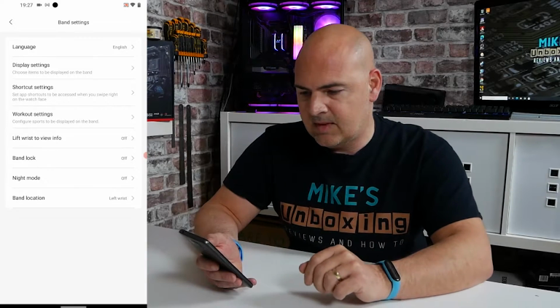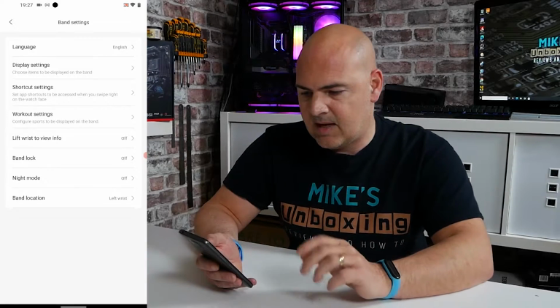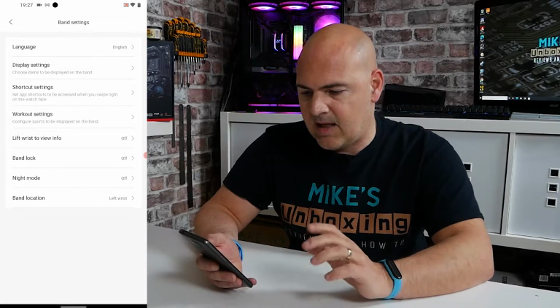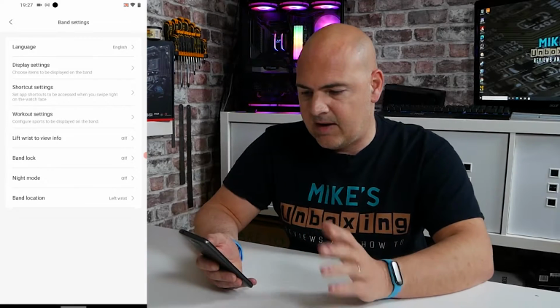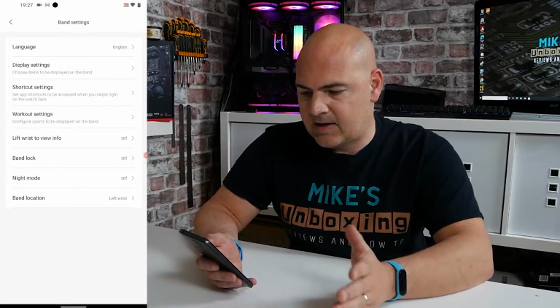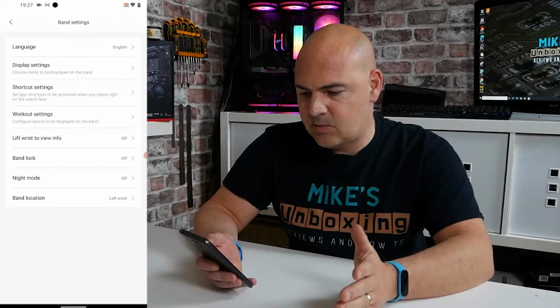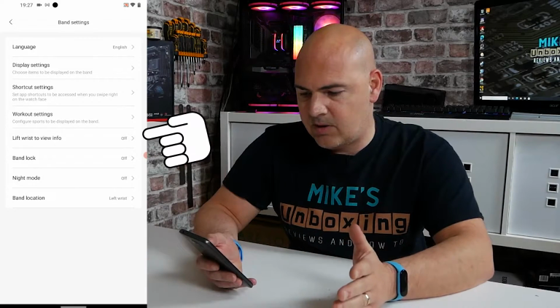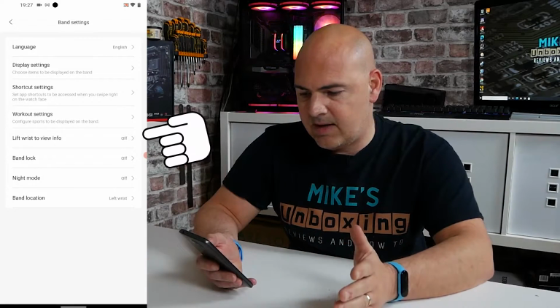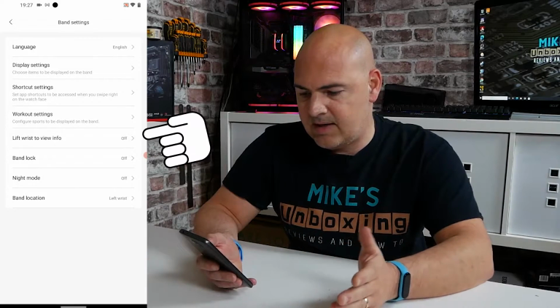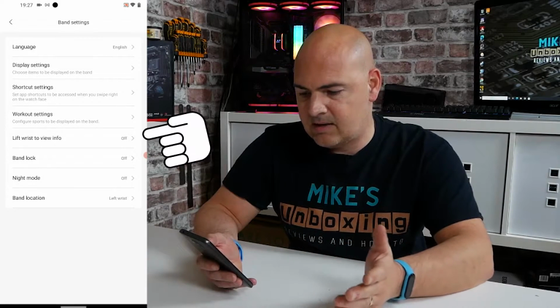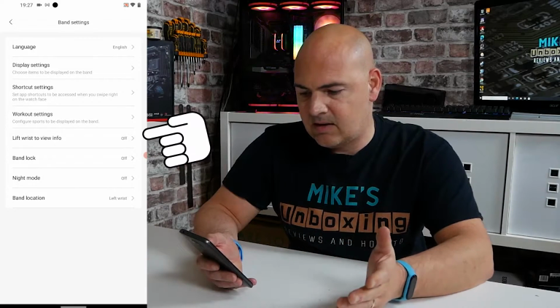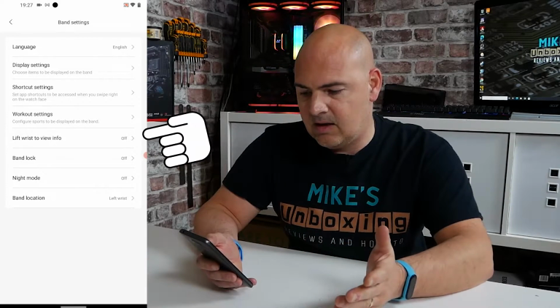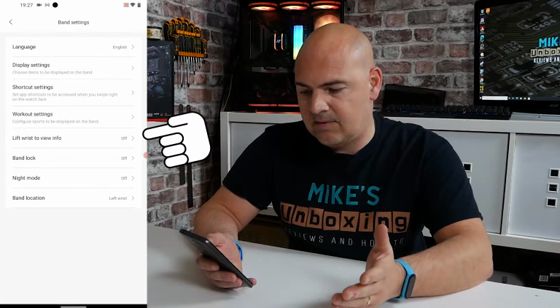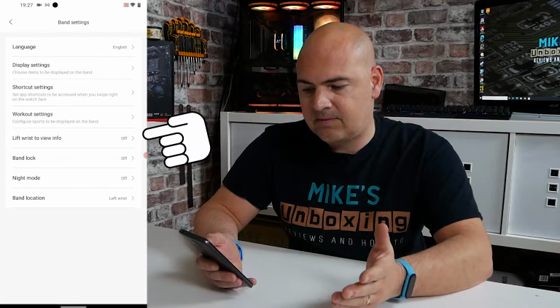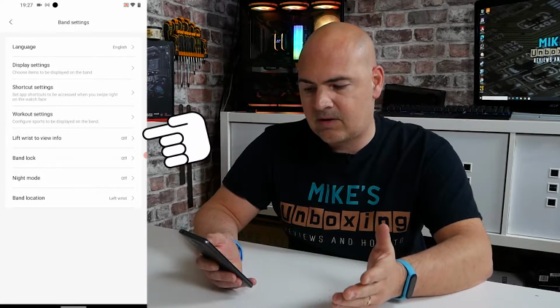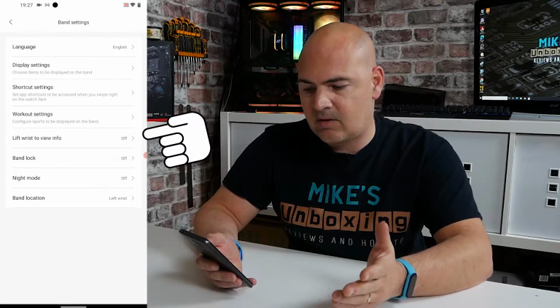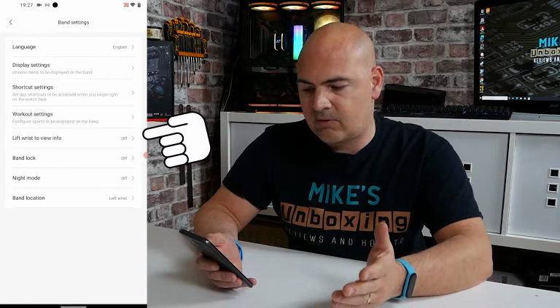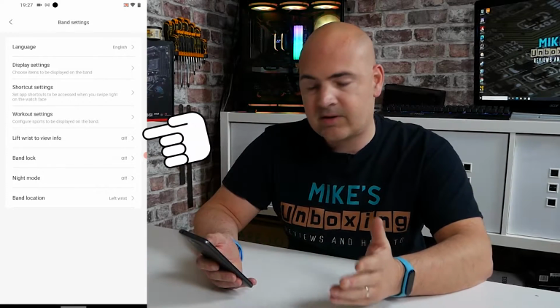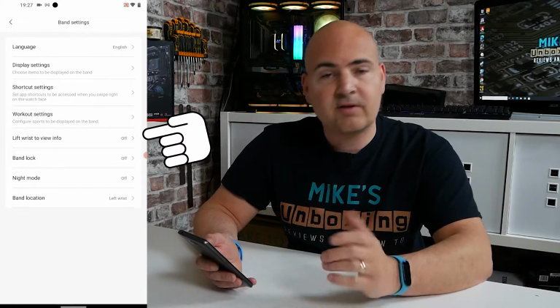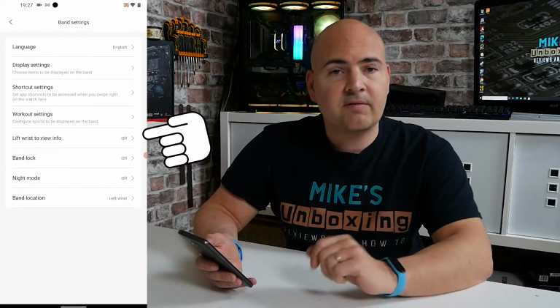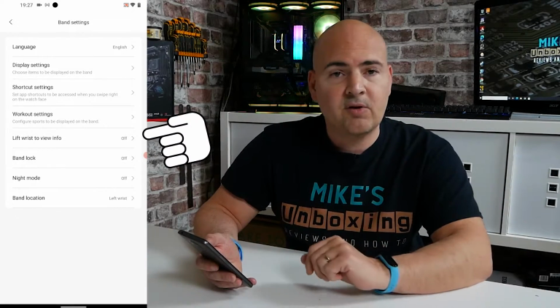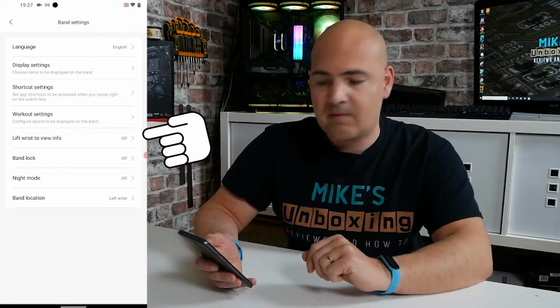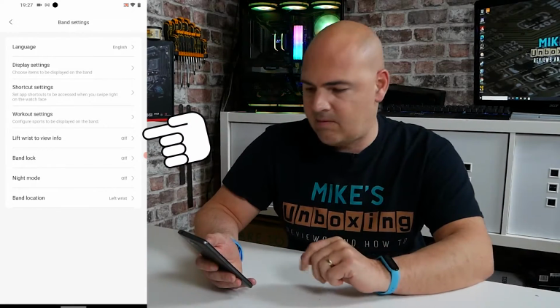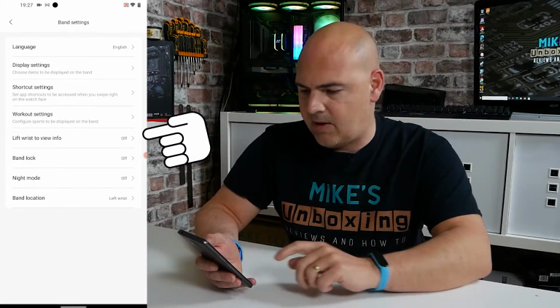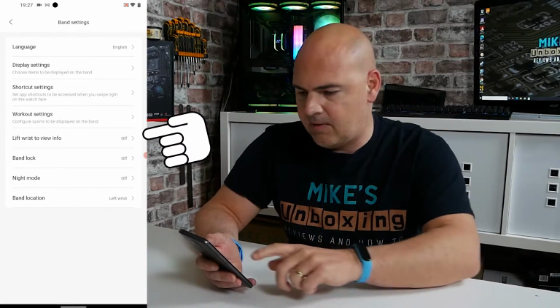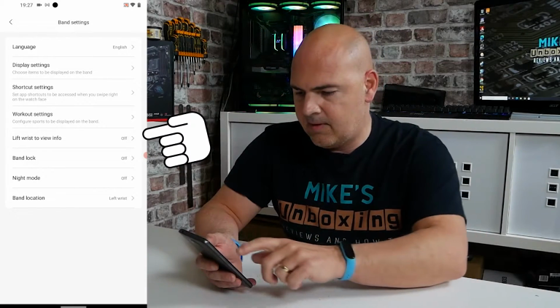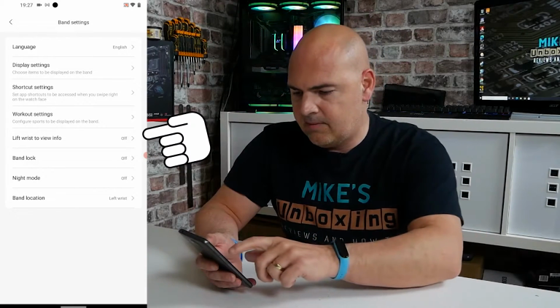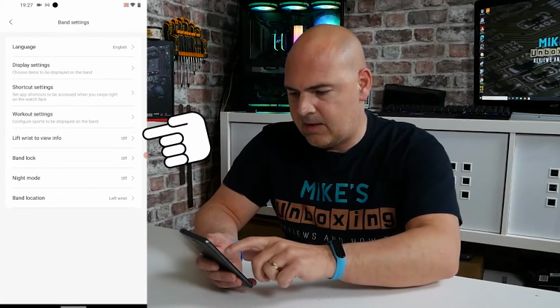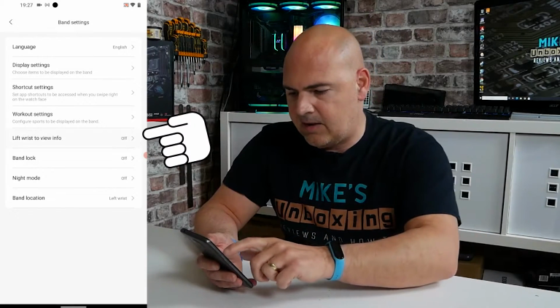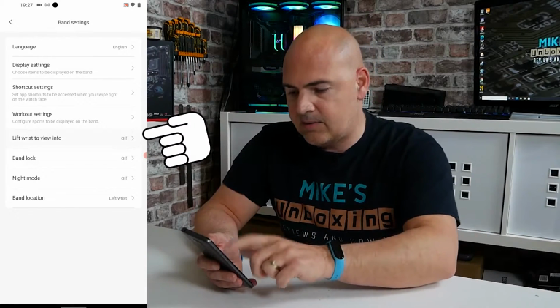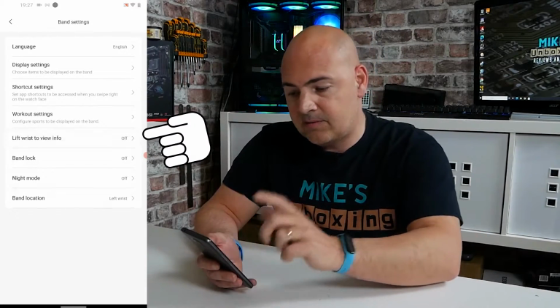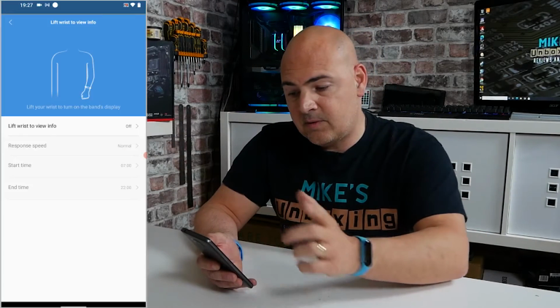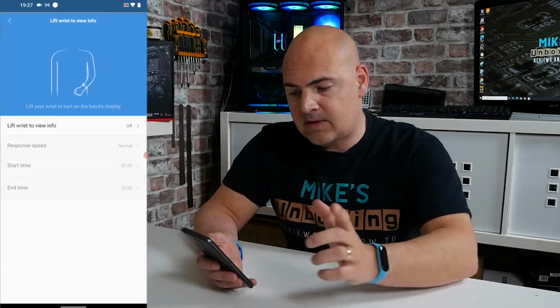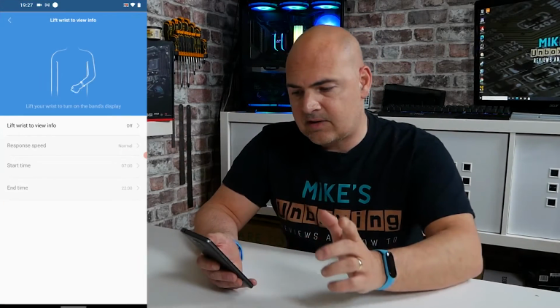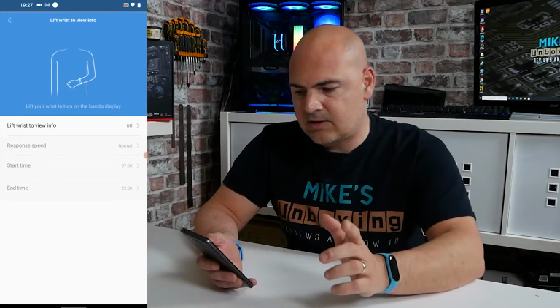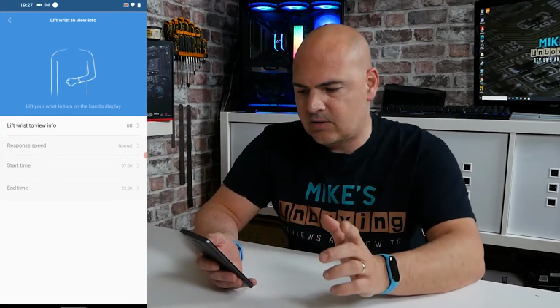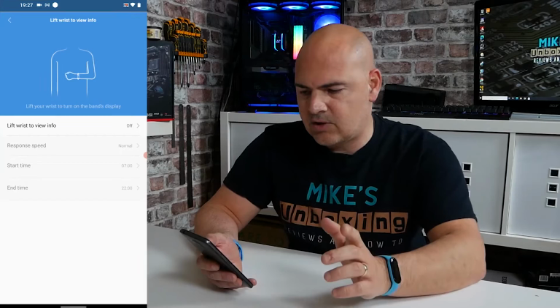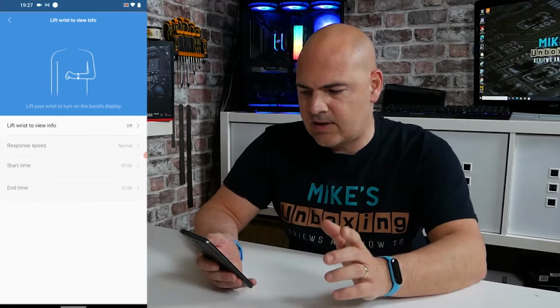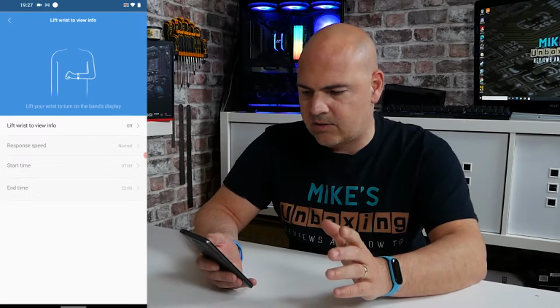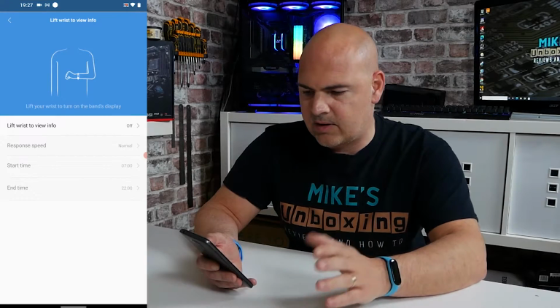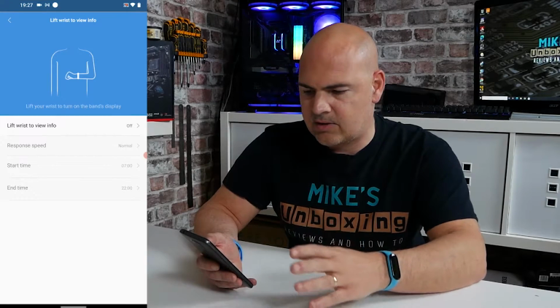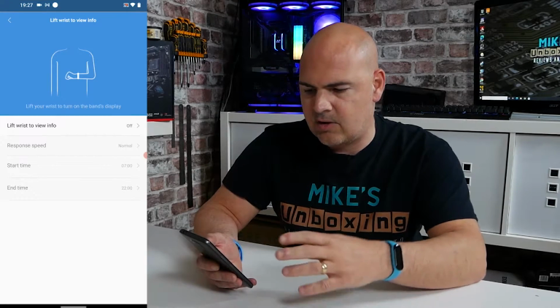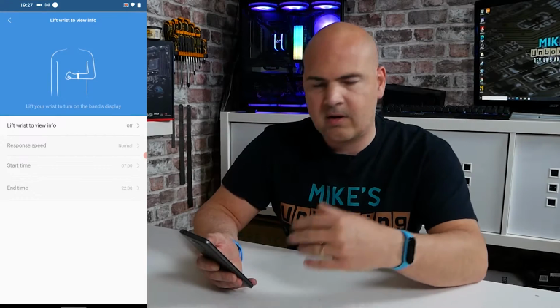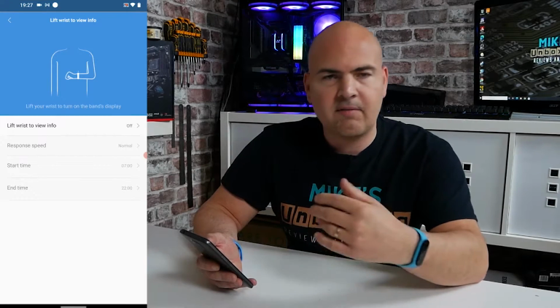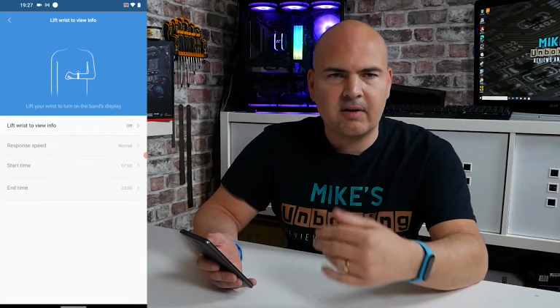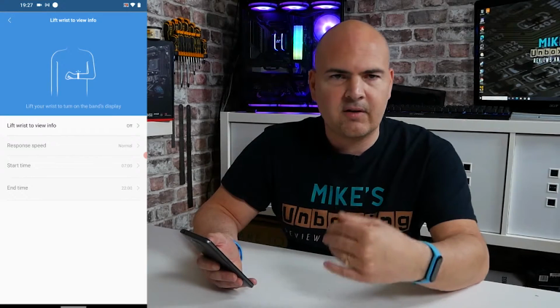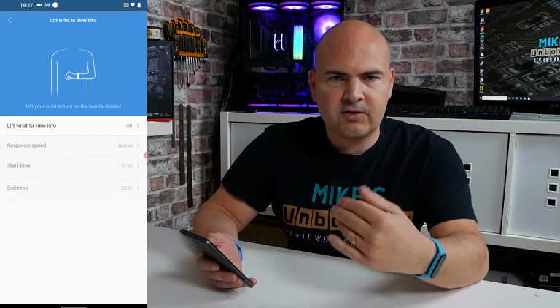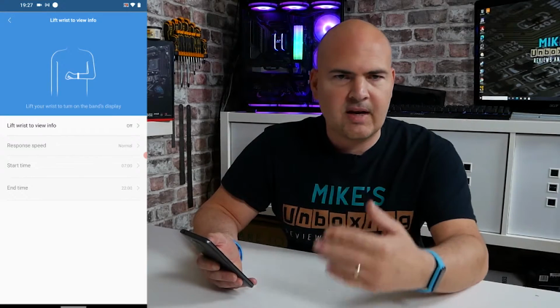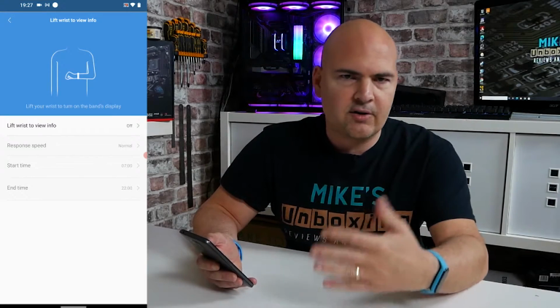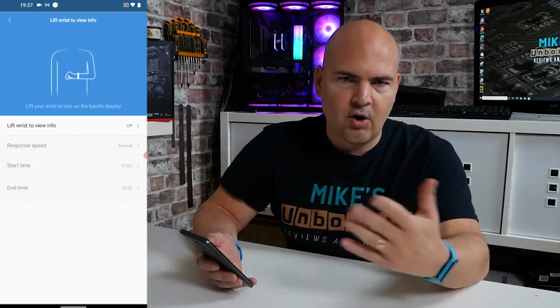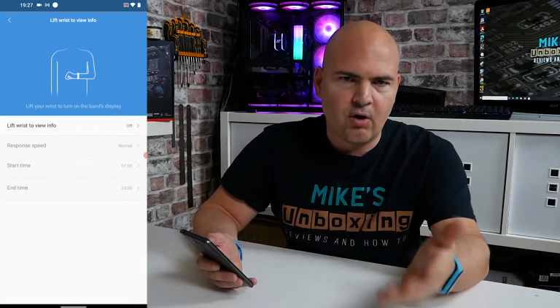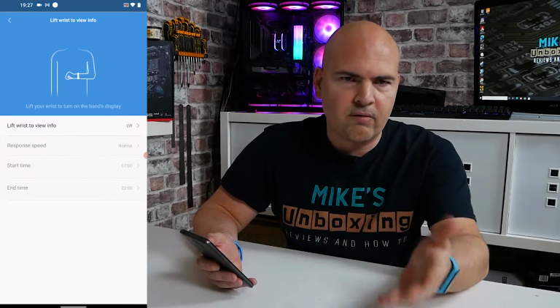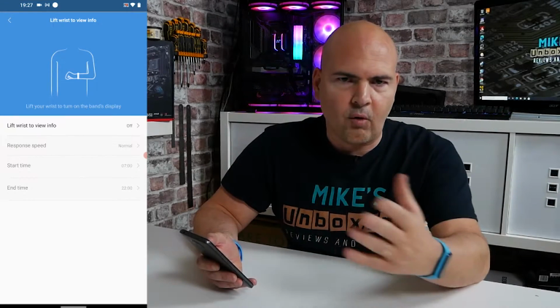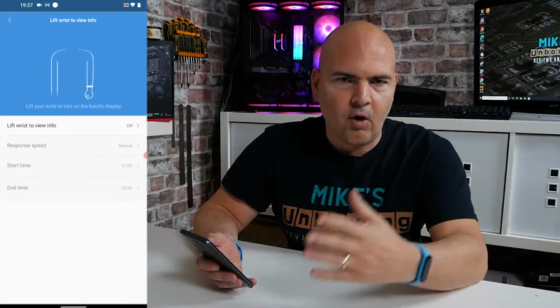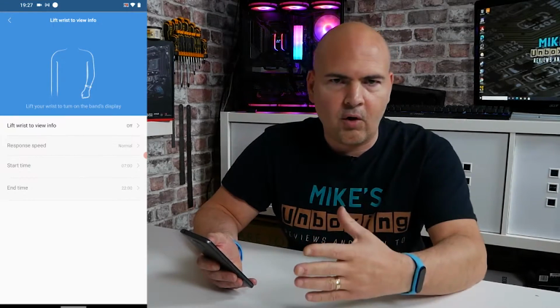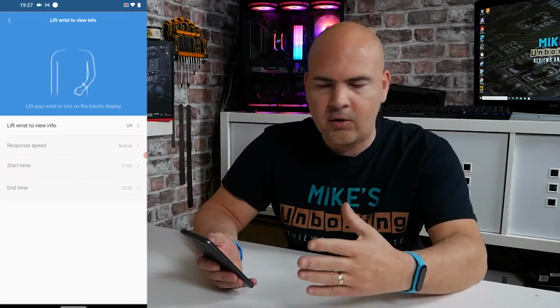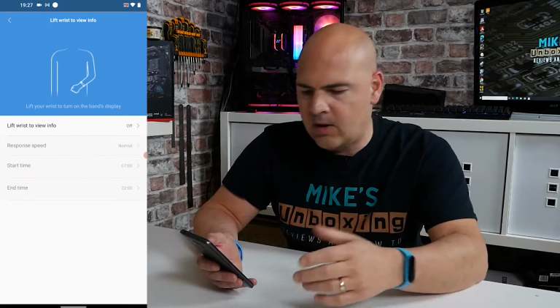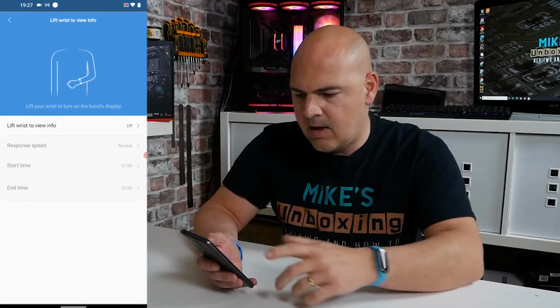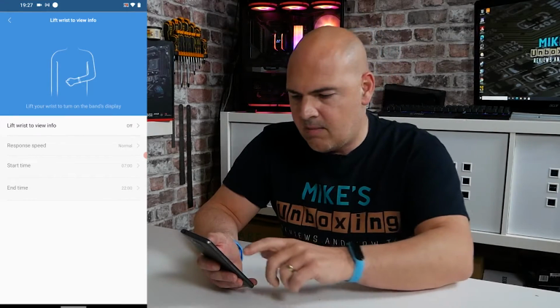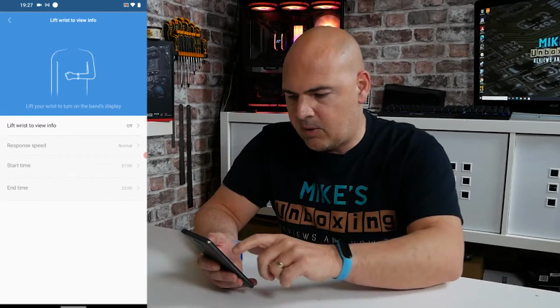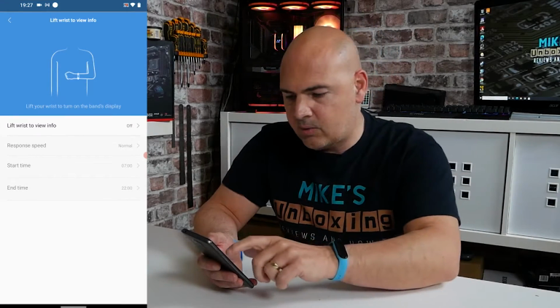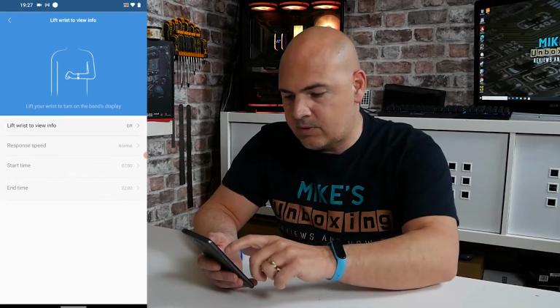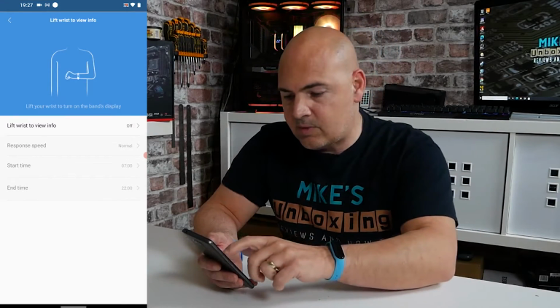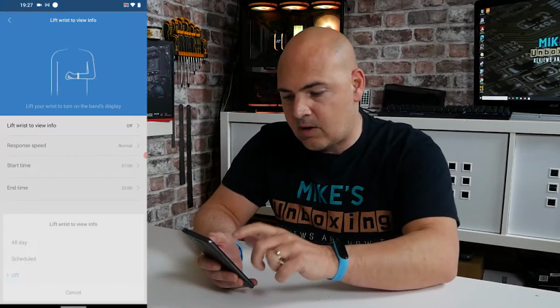Then you want to go down to Band Settings. The next one is Lift Wrist to View Info. There are a few settings you can change on here — you can have it at the standard off or on.